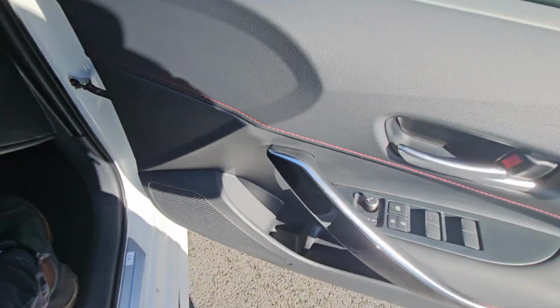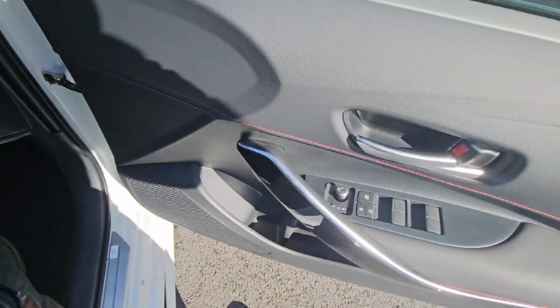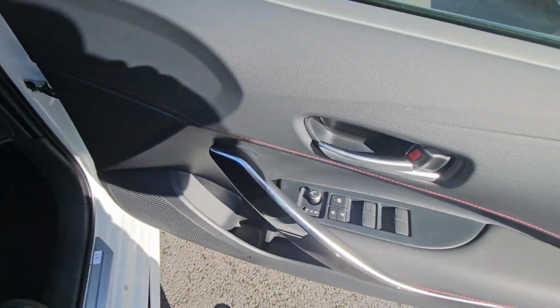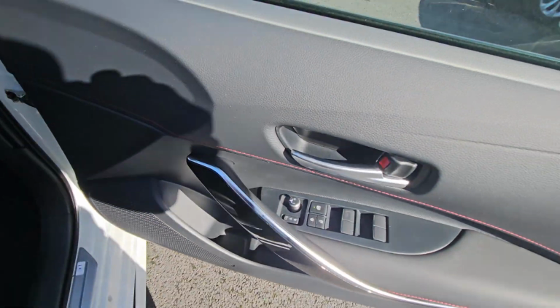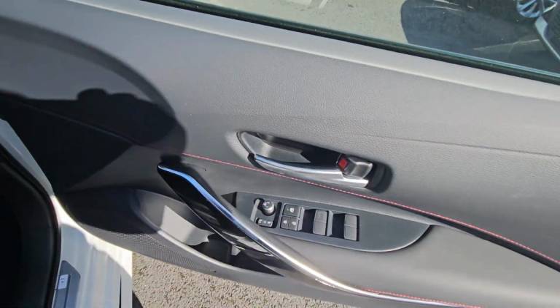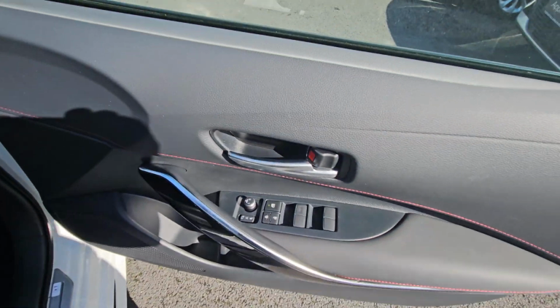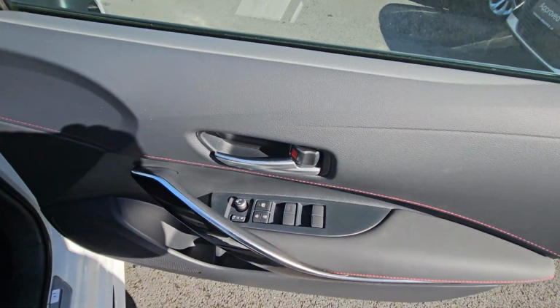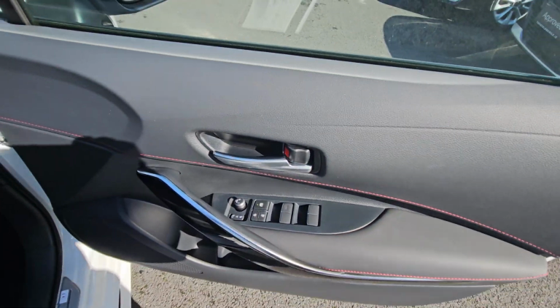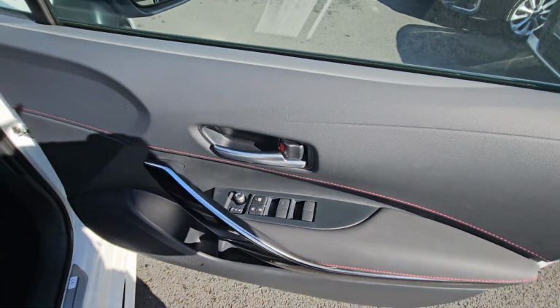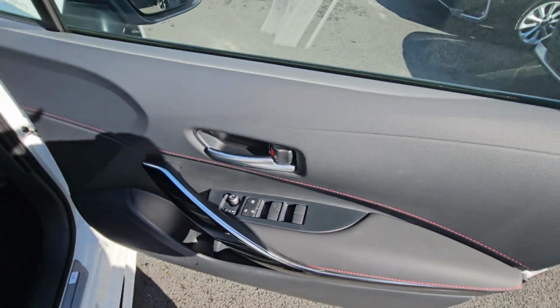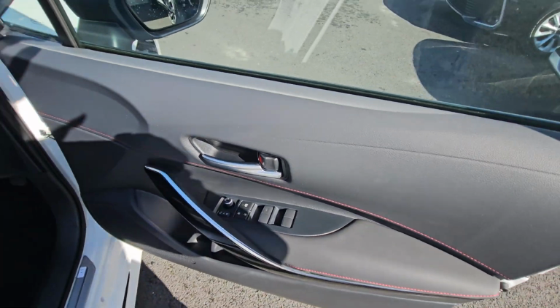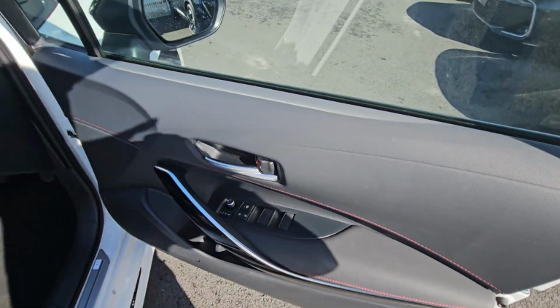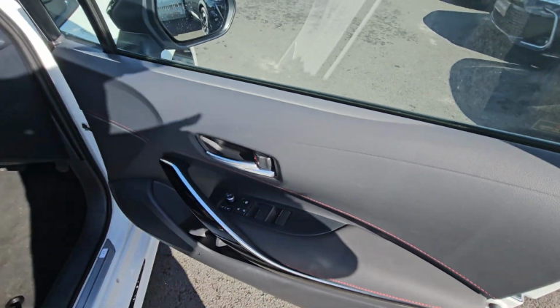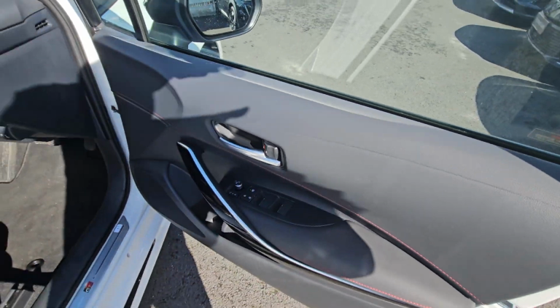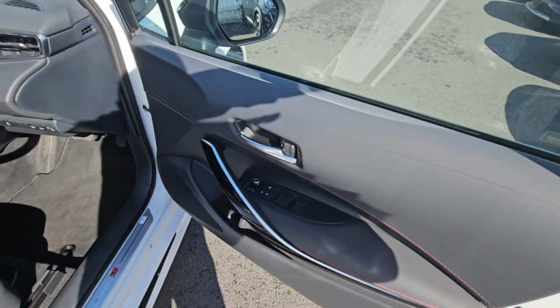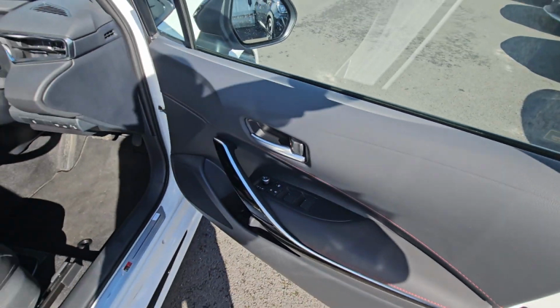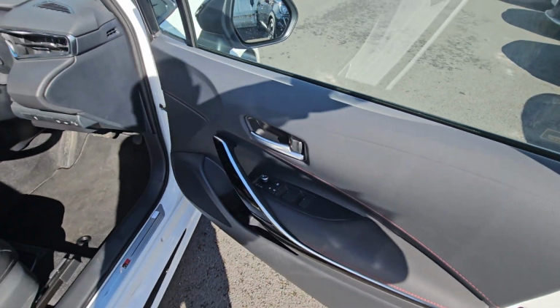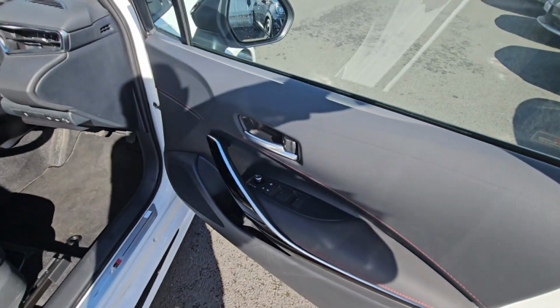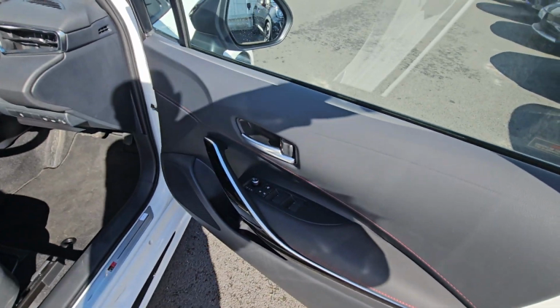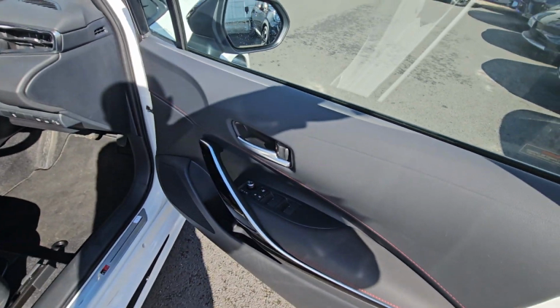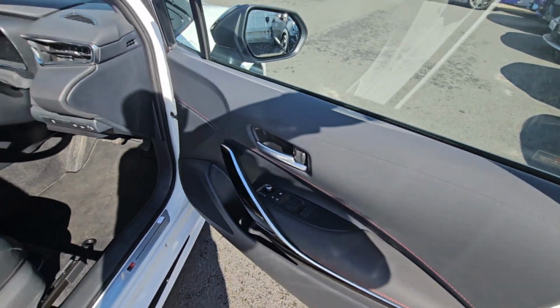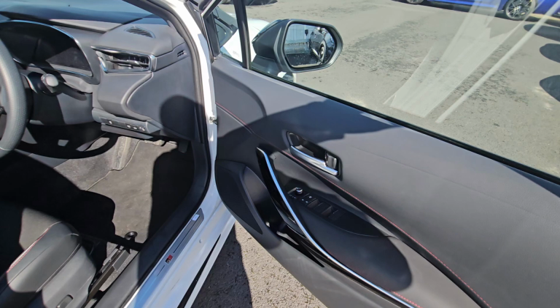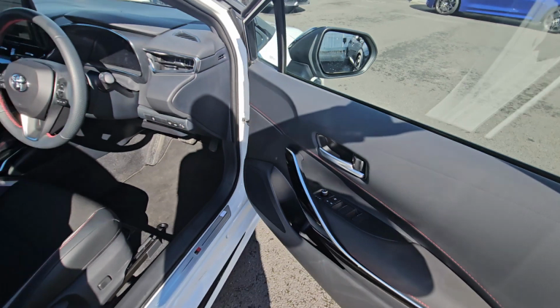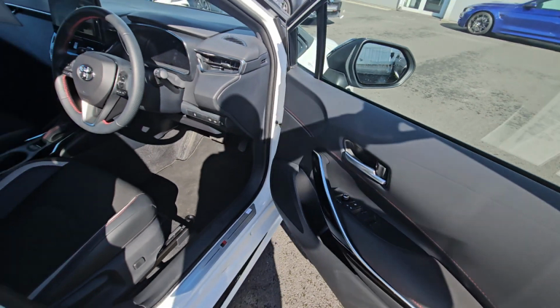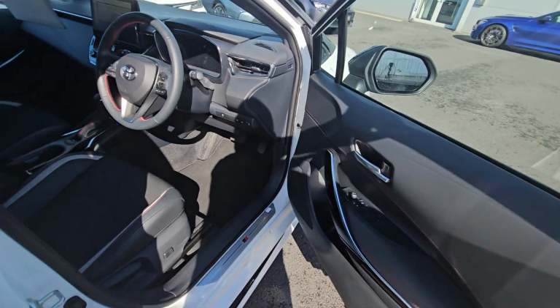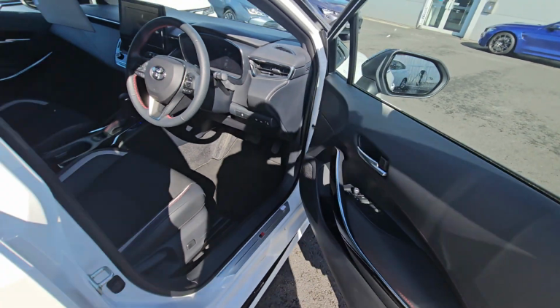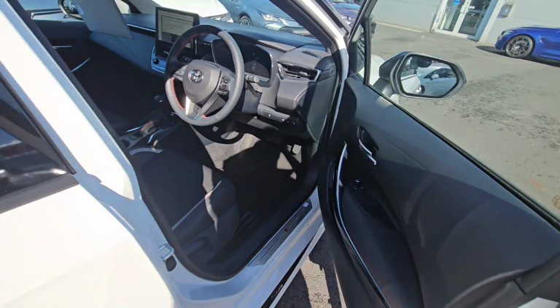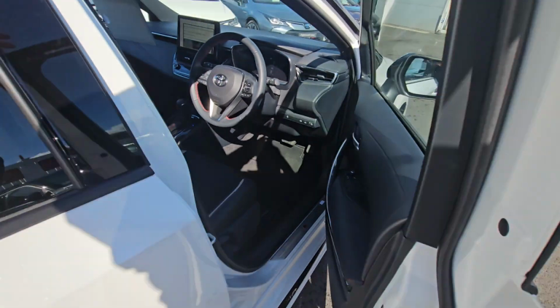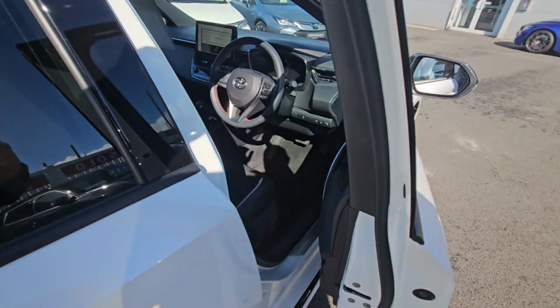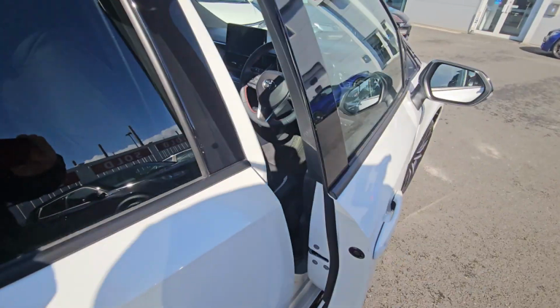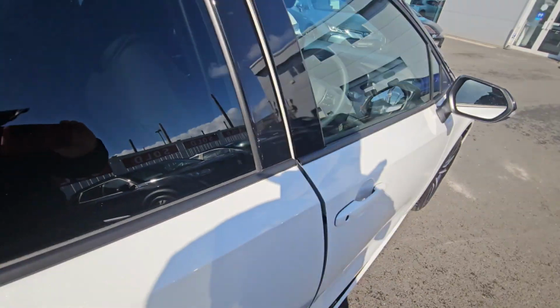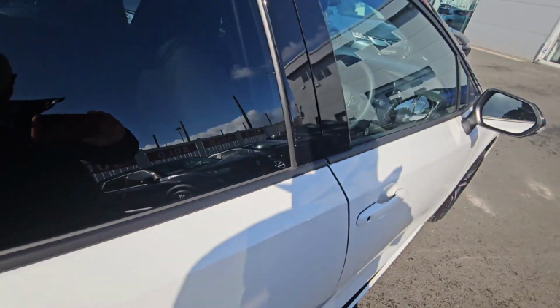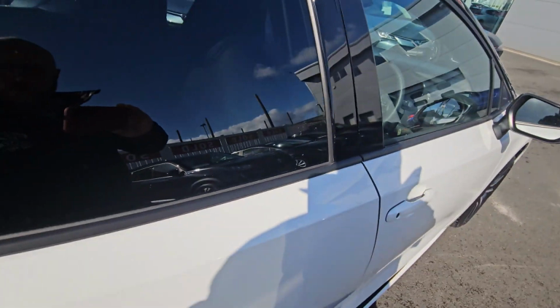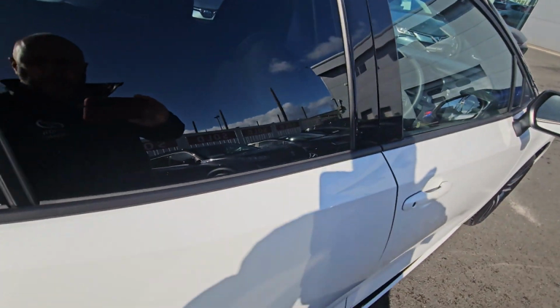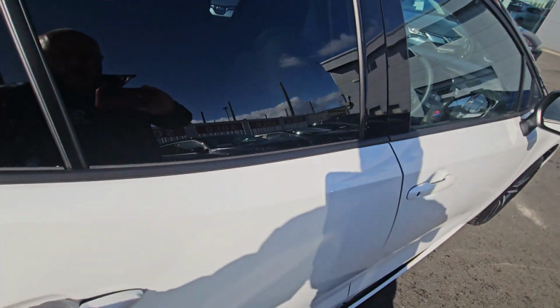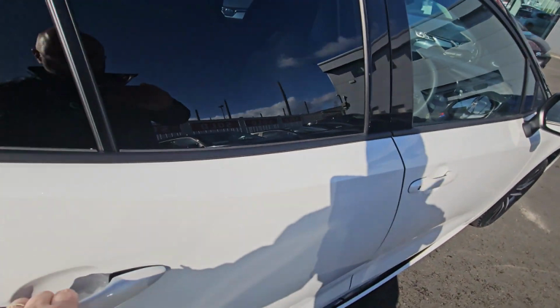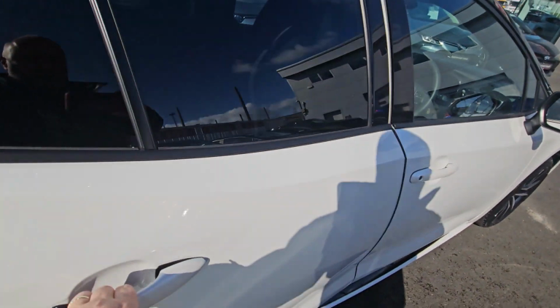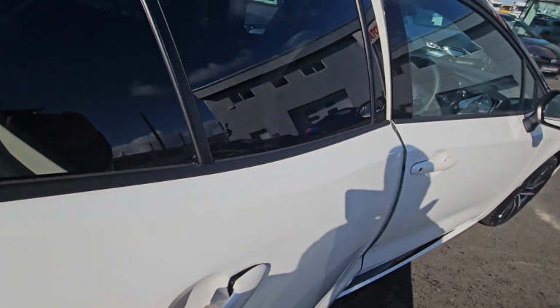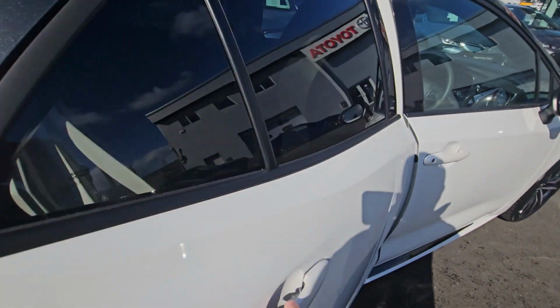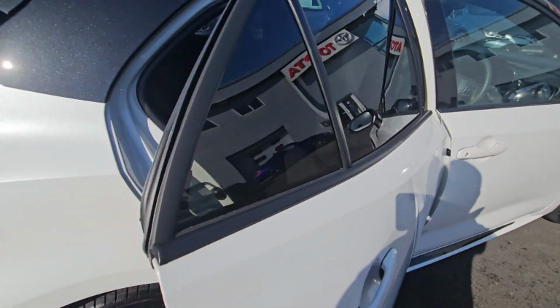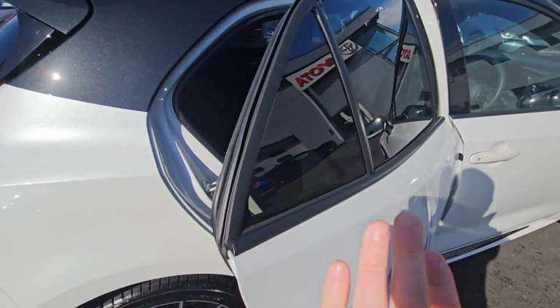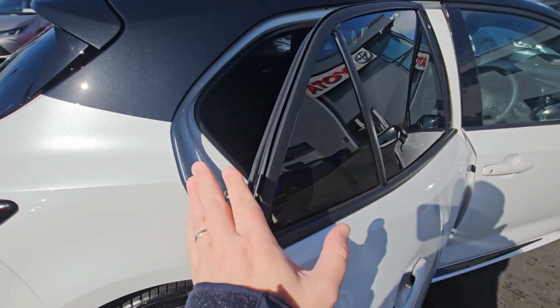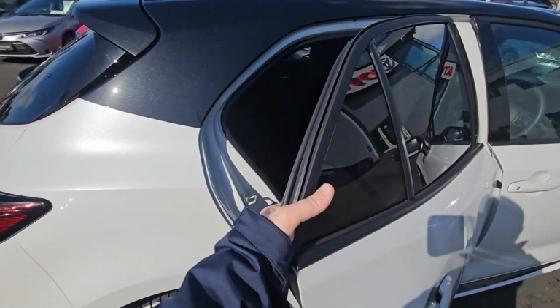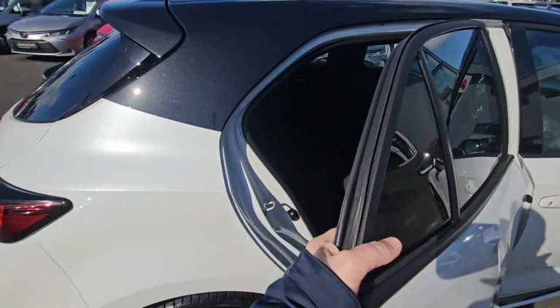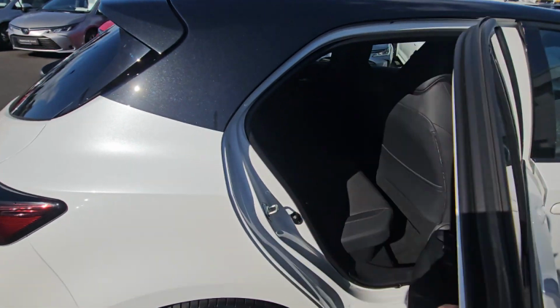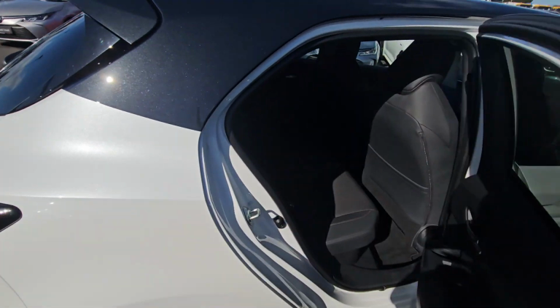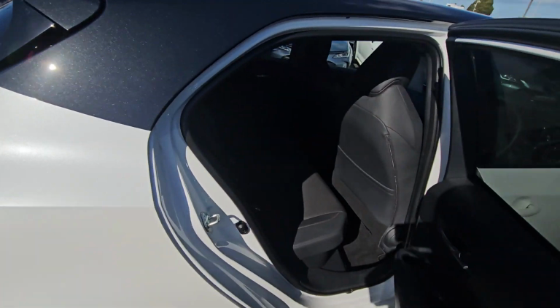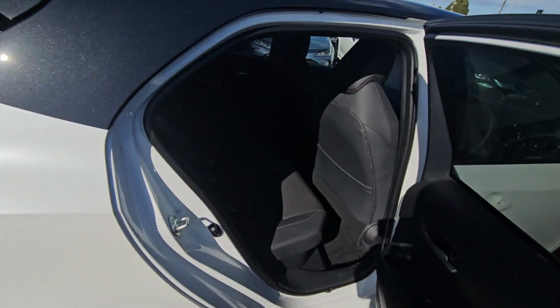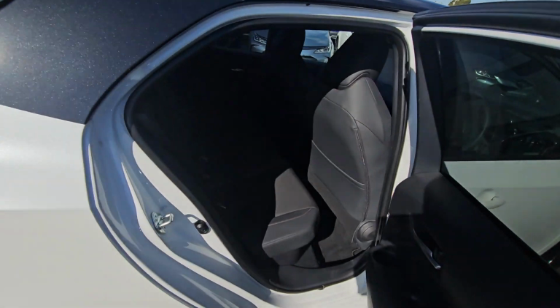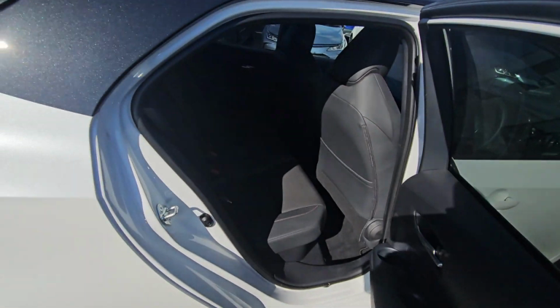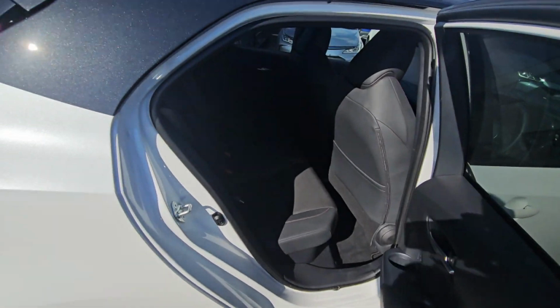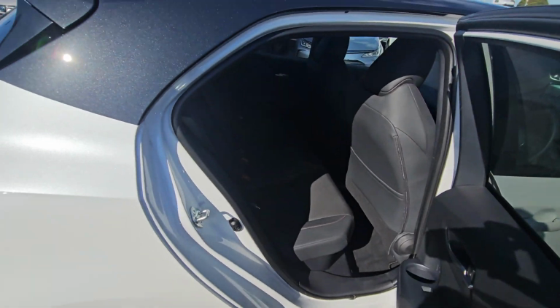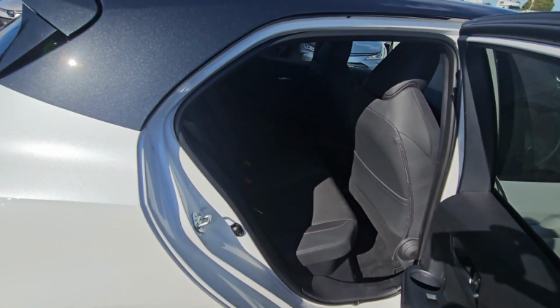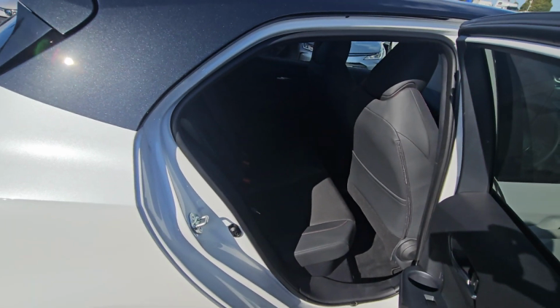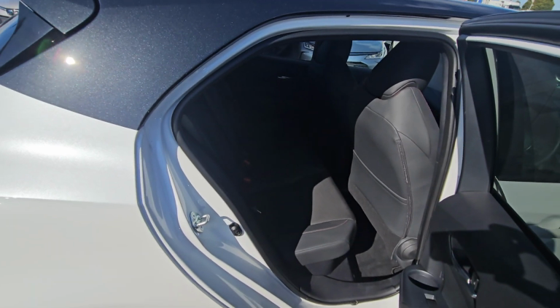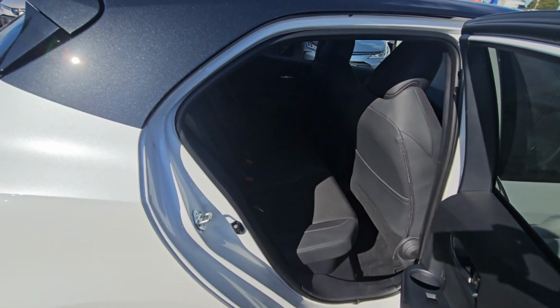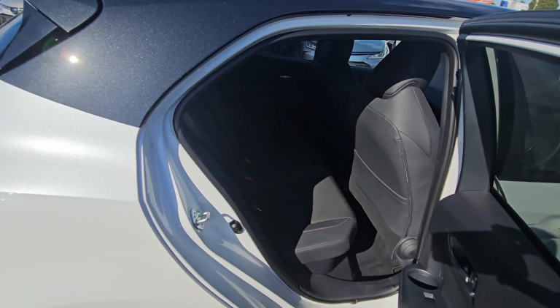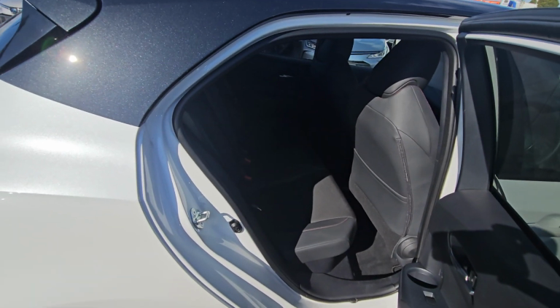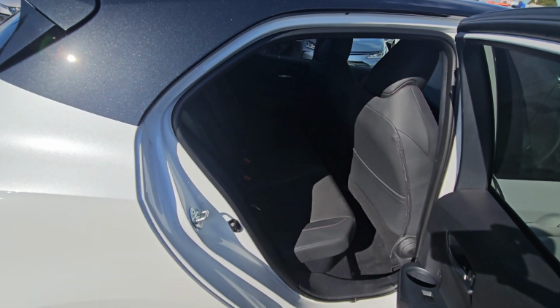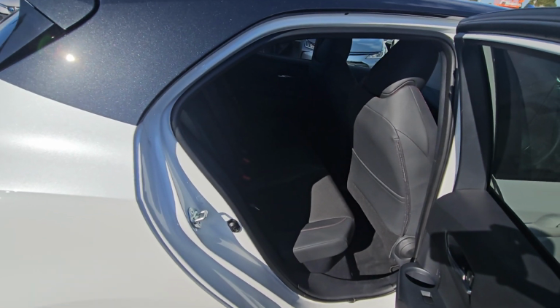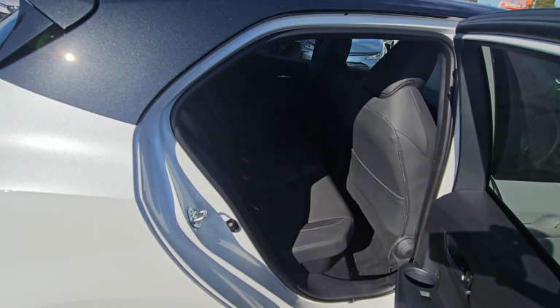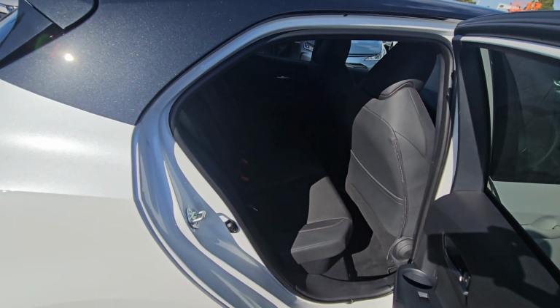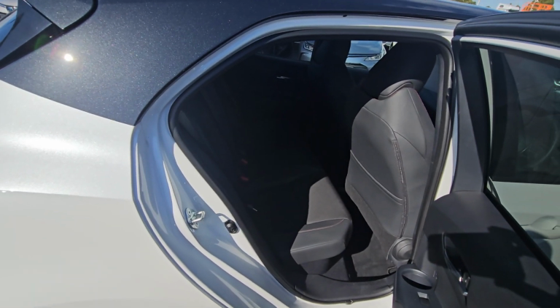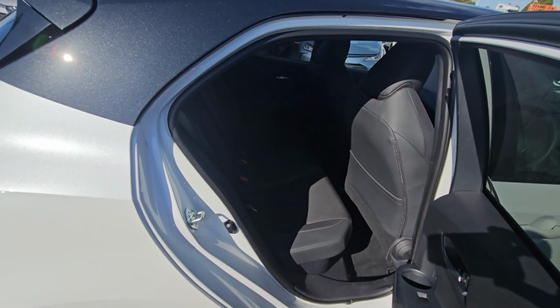Front and rear electric windows with power folding mirrors. Also lumbar support on the driver seat. And in the back, Isofix points on the seats.